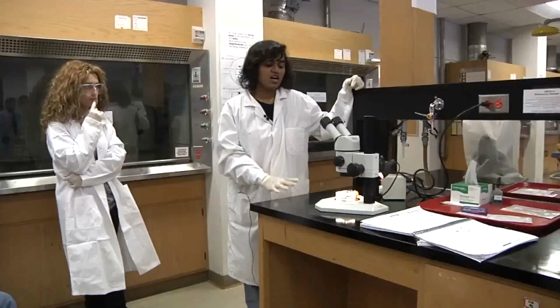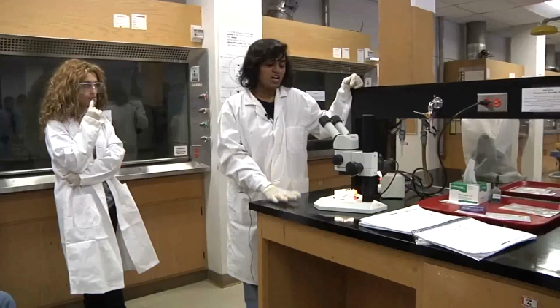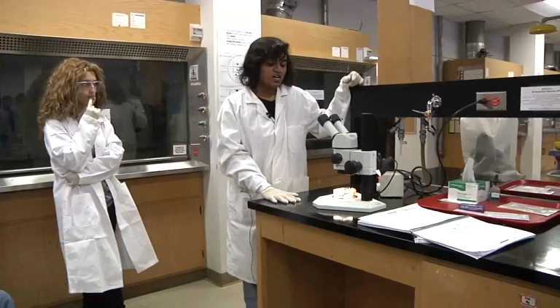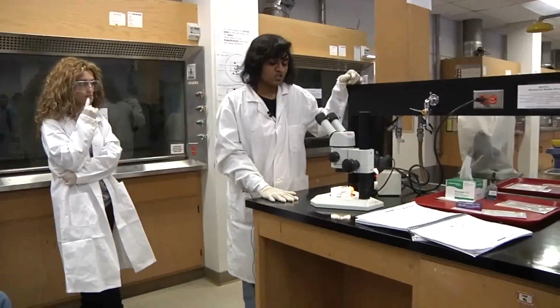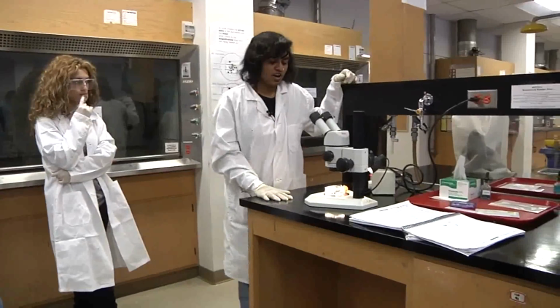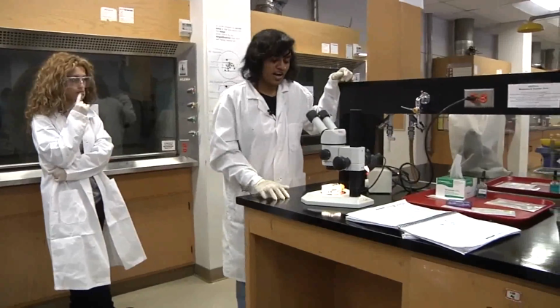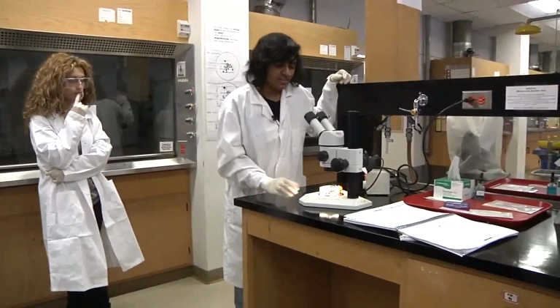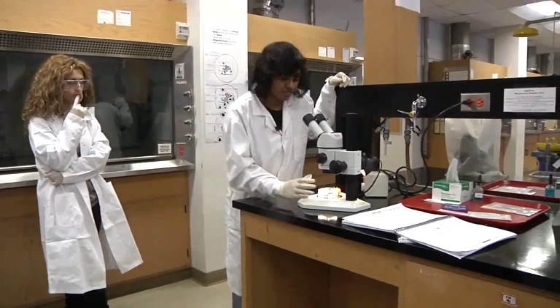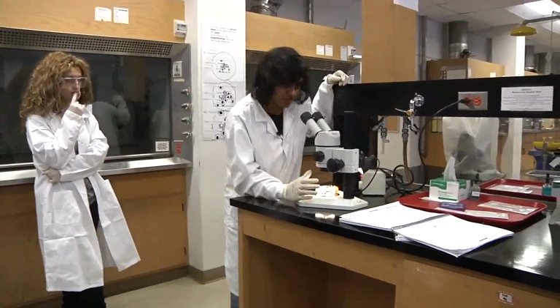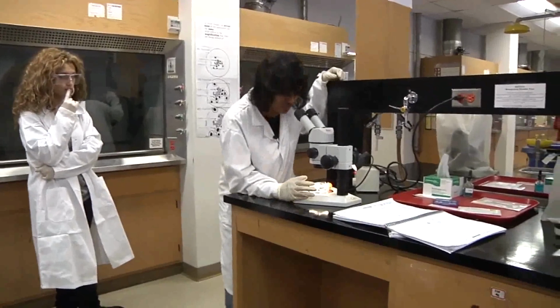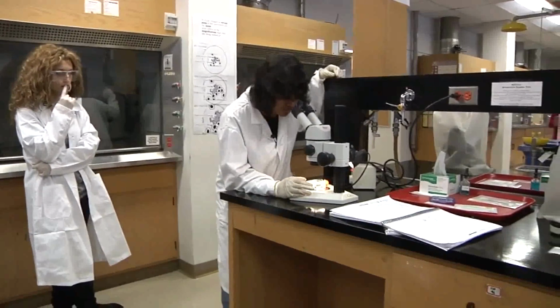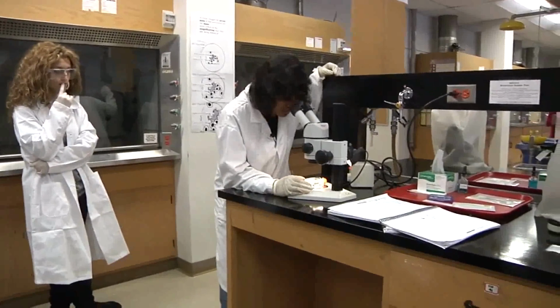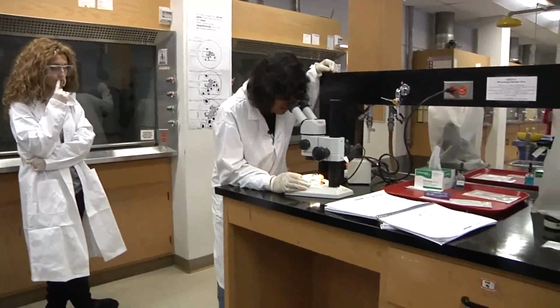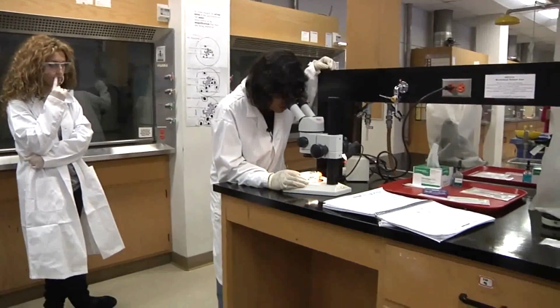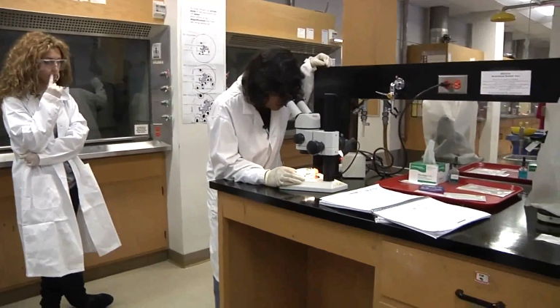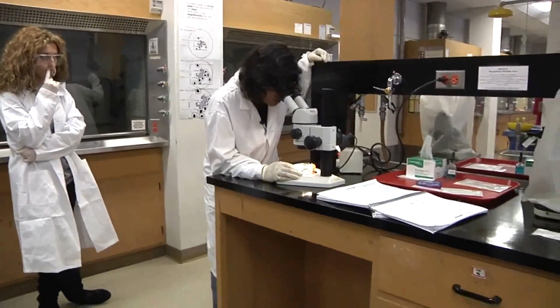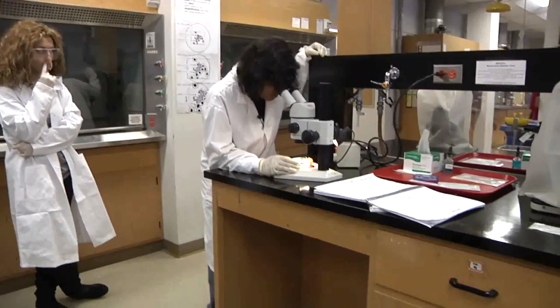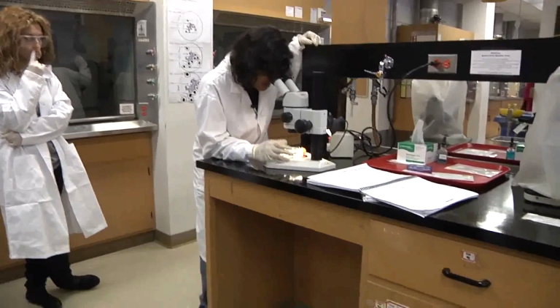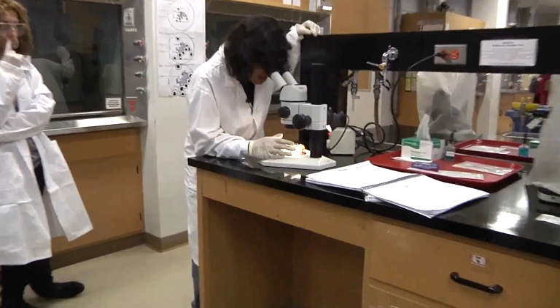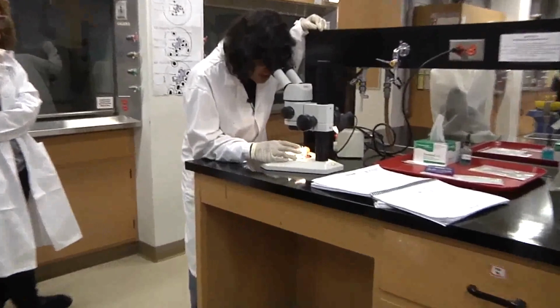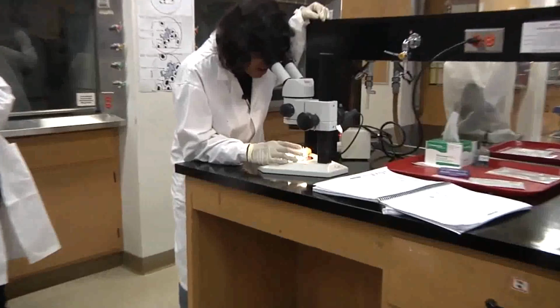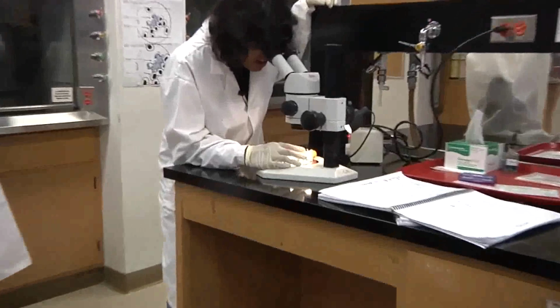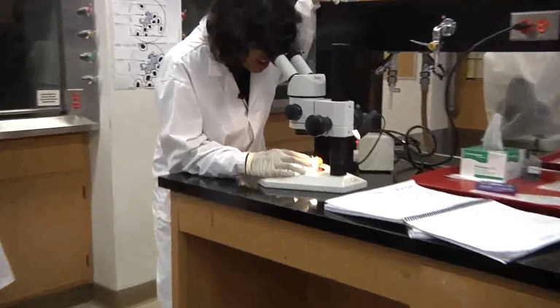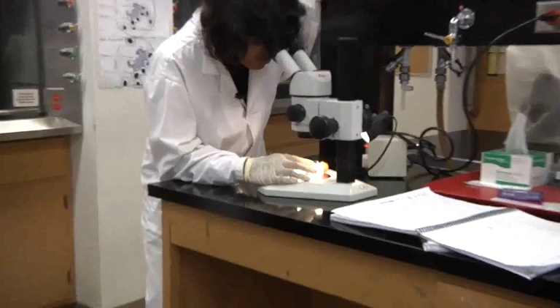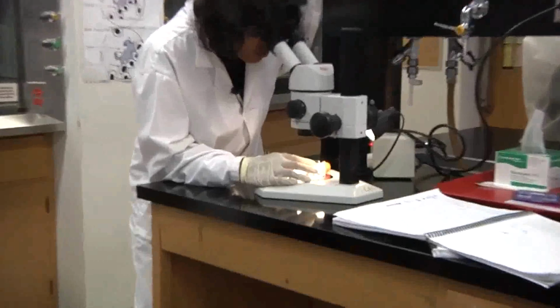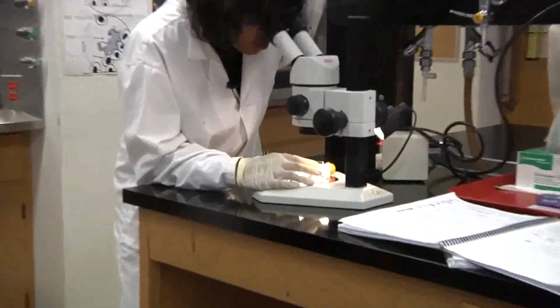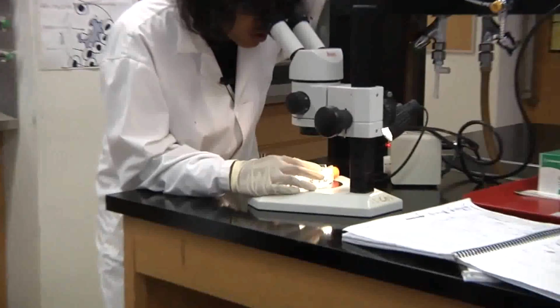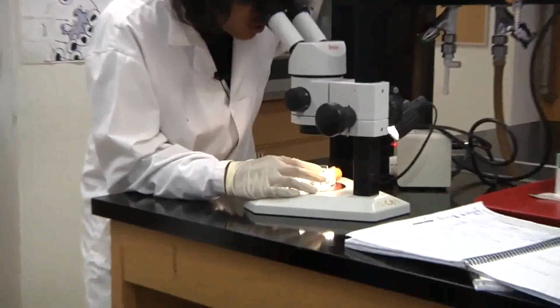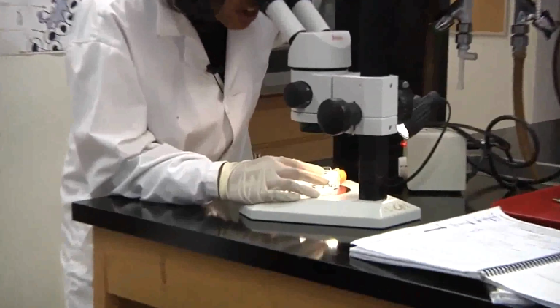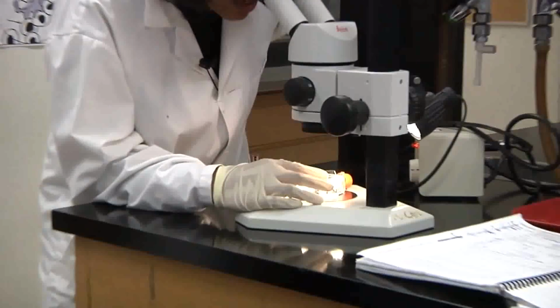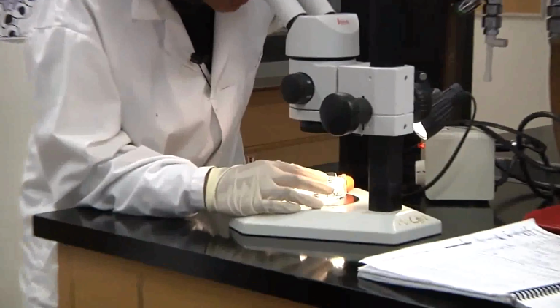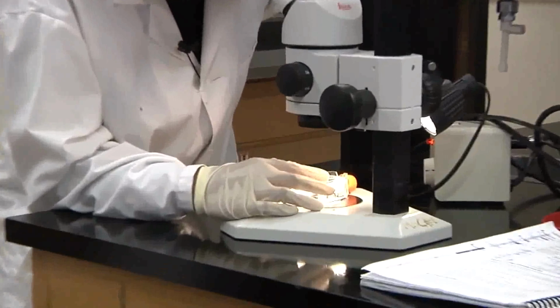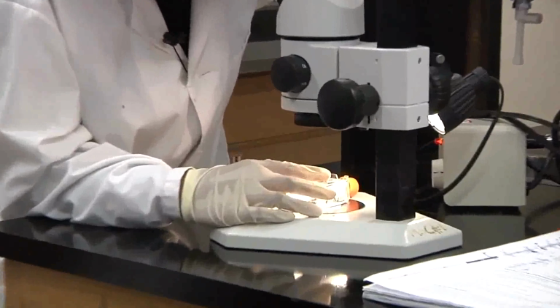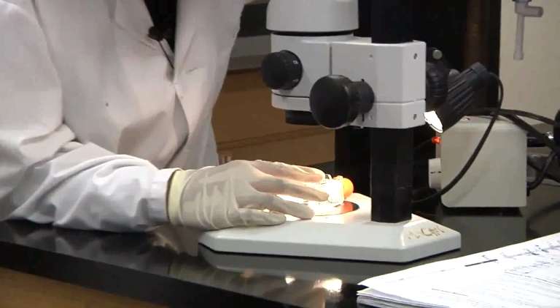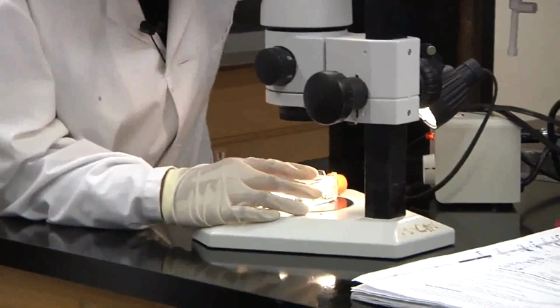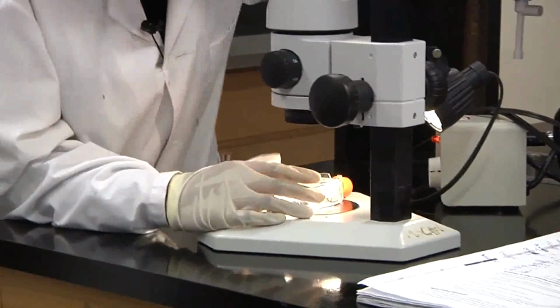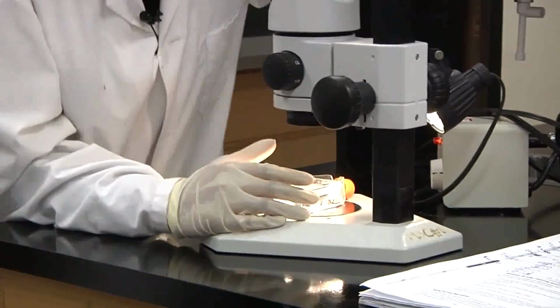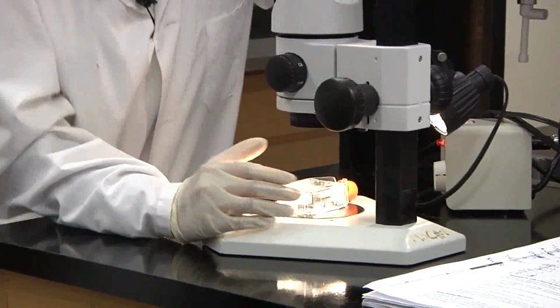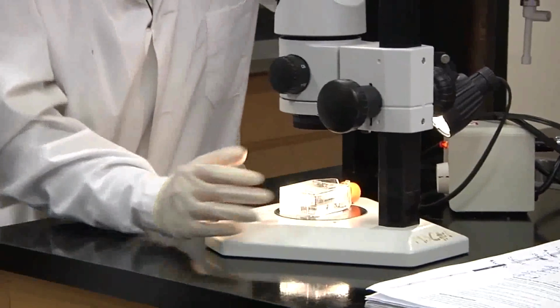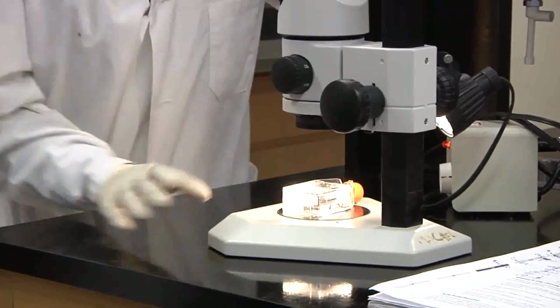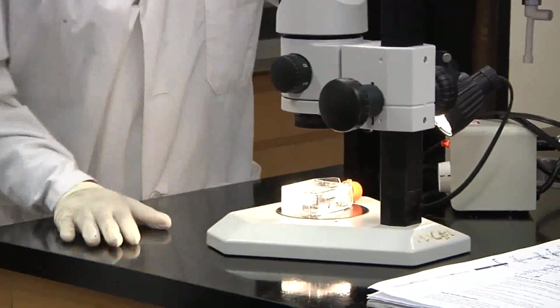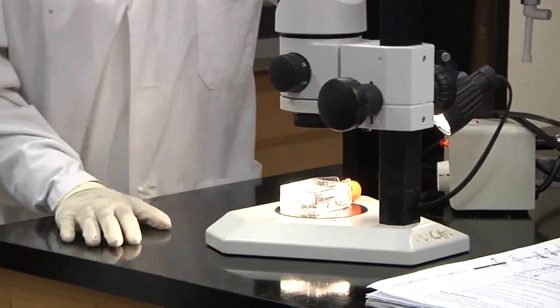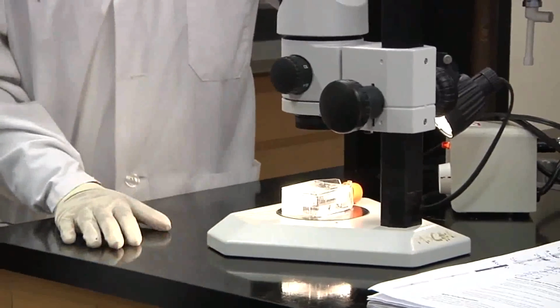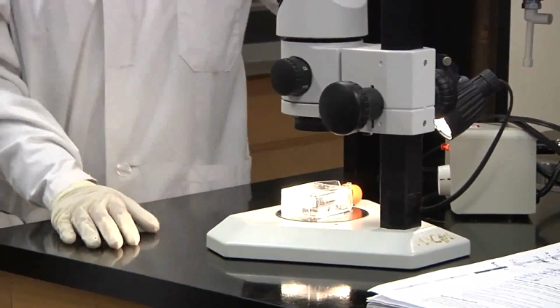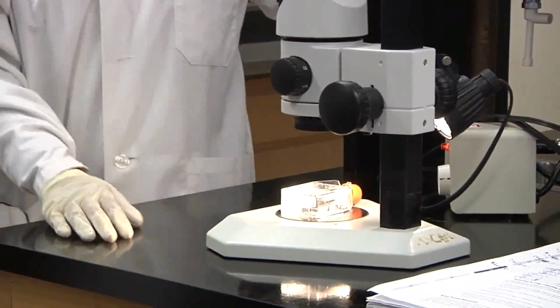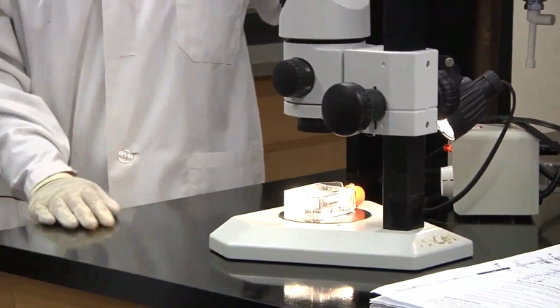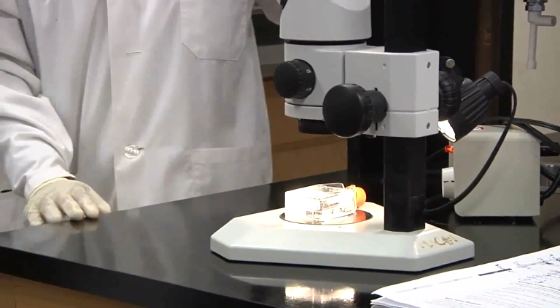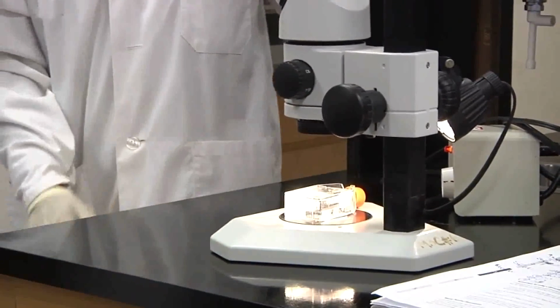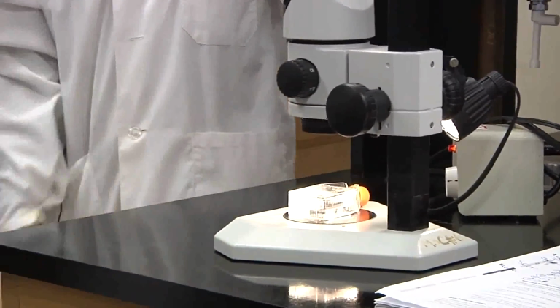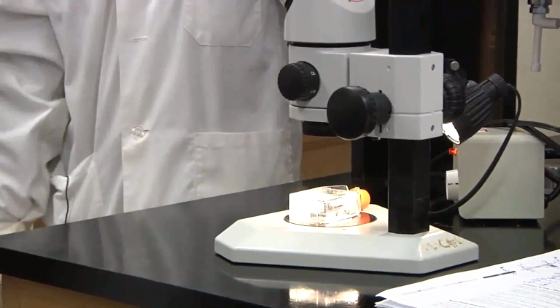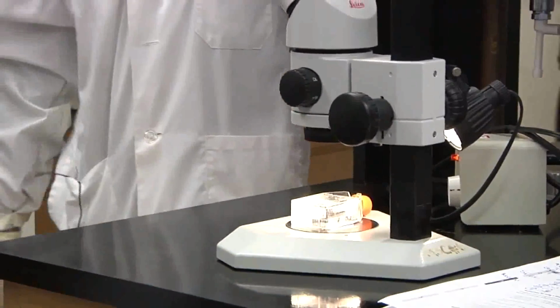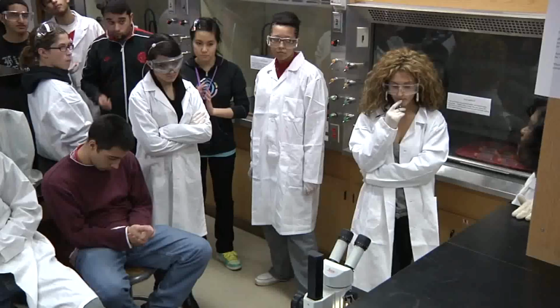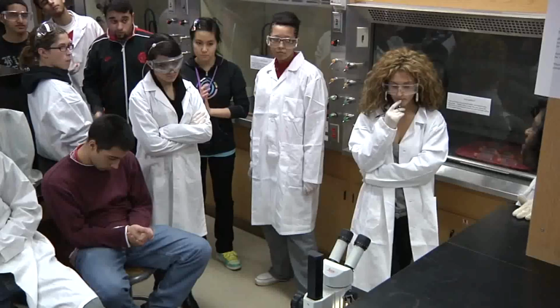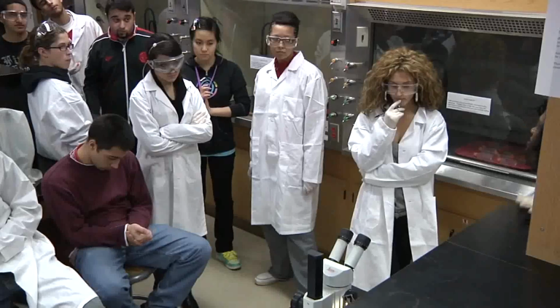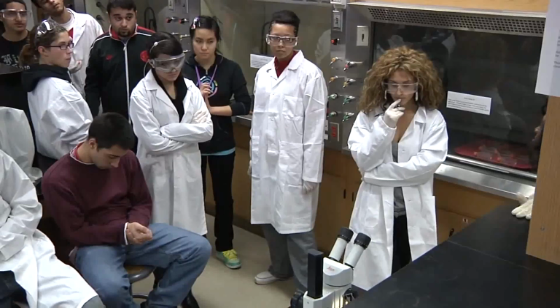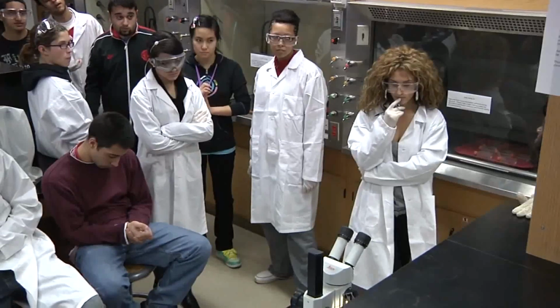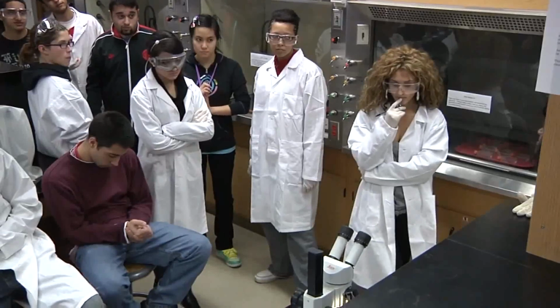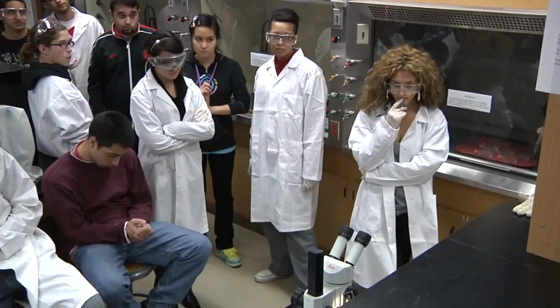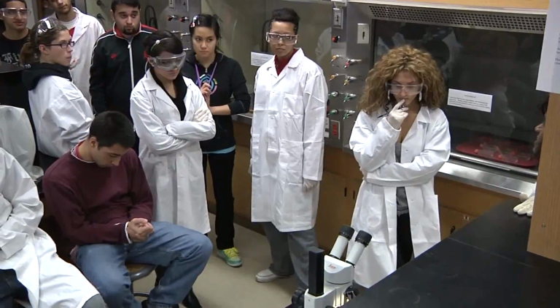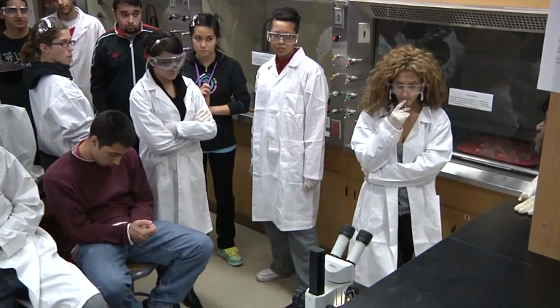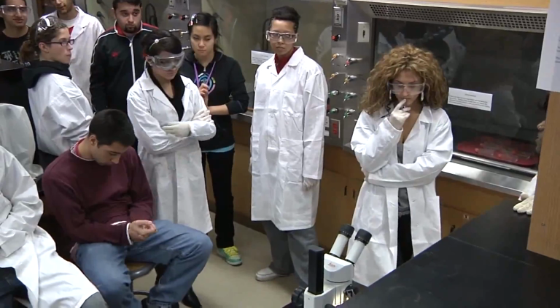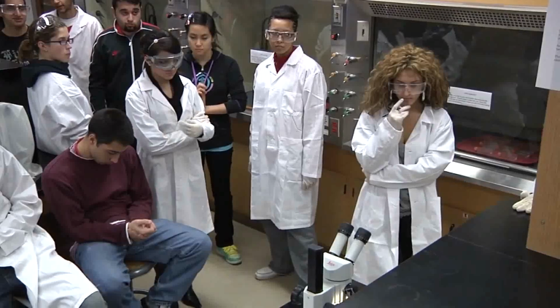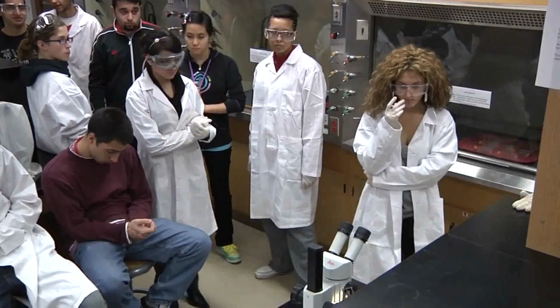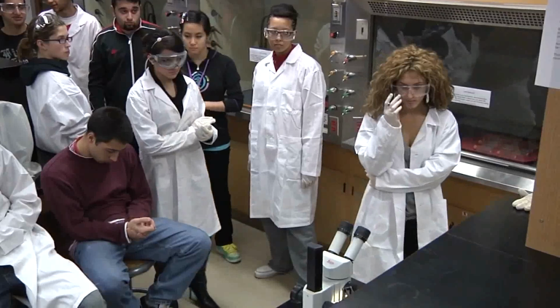So I have specimen number 2 in focus right now, so every one of you can actually have a first look at it, one by one.